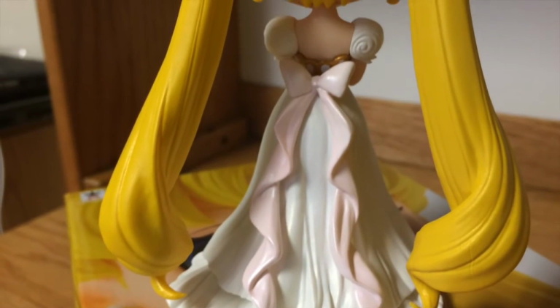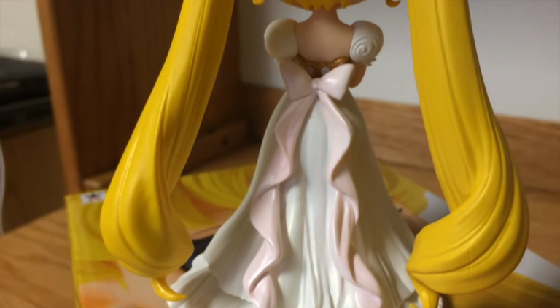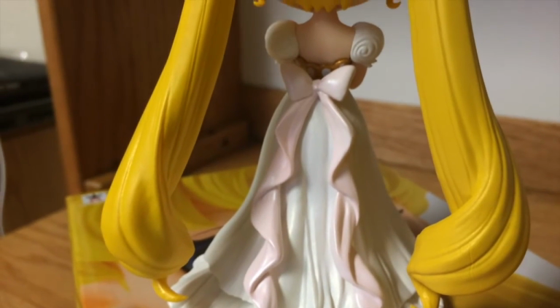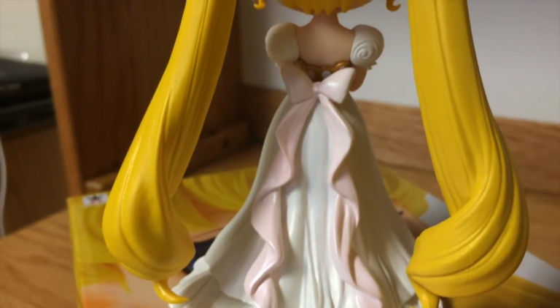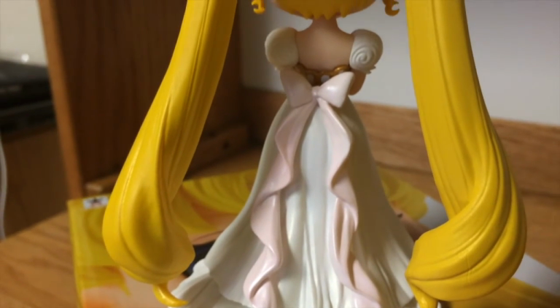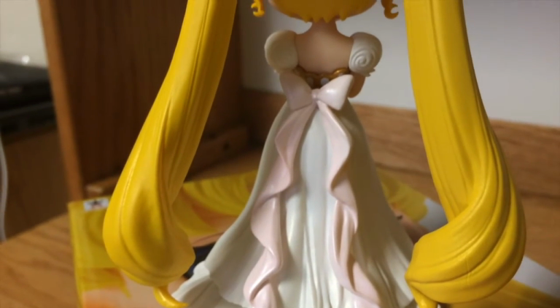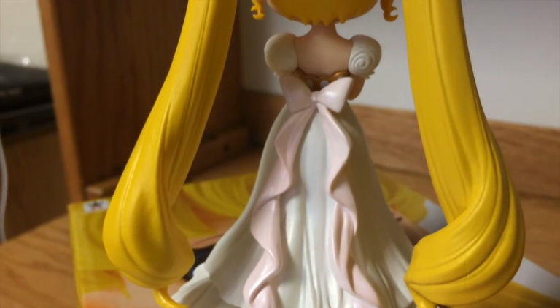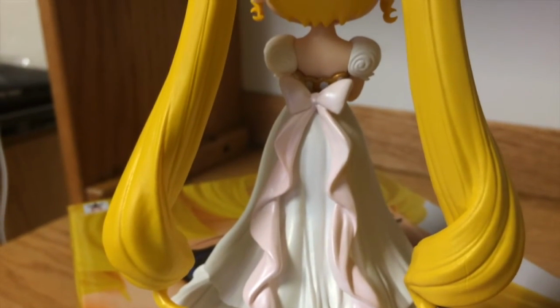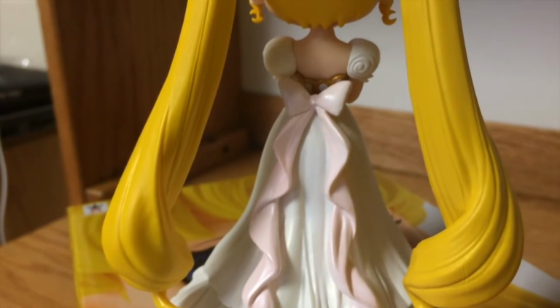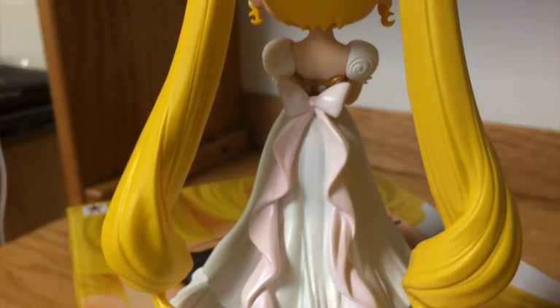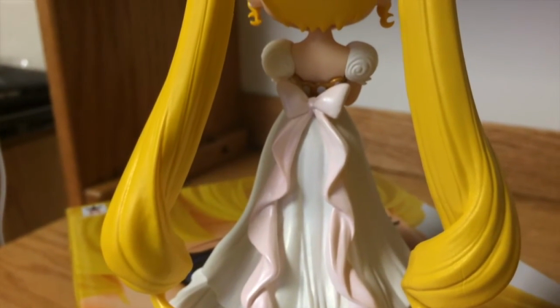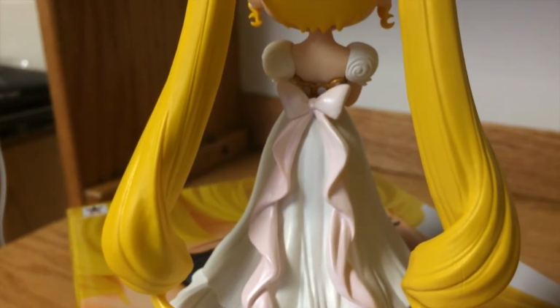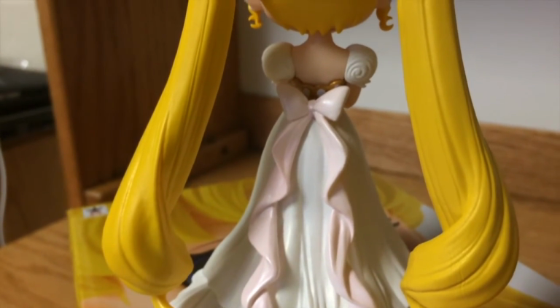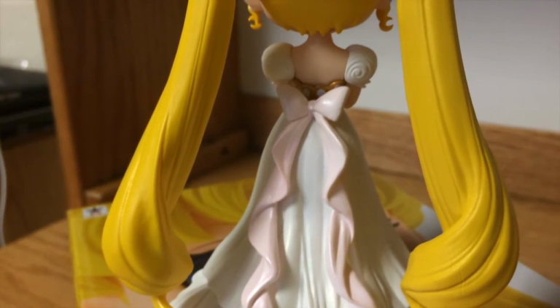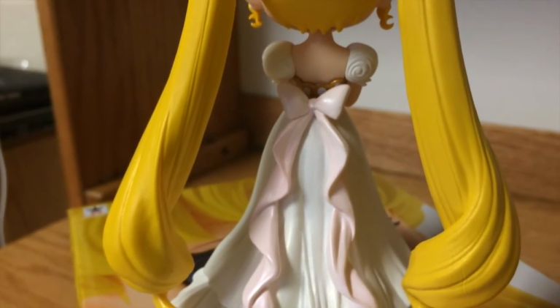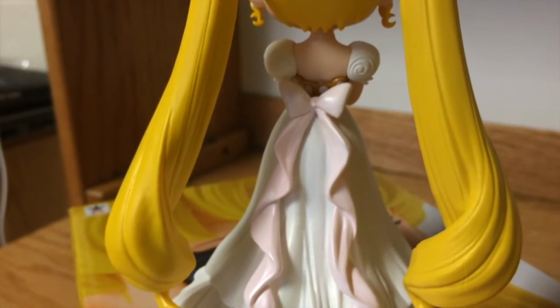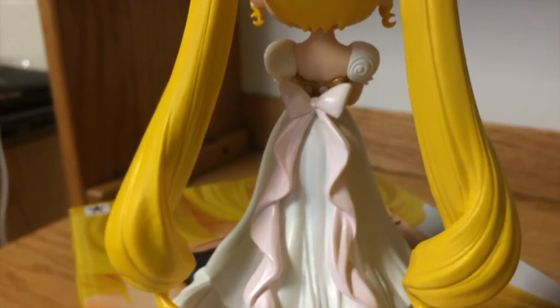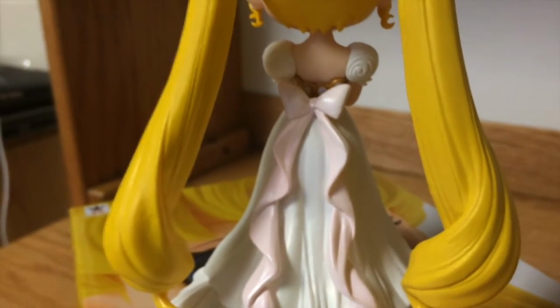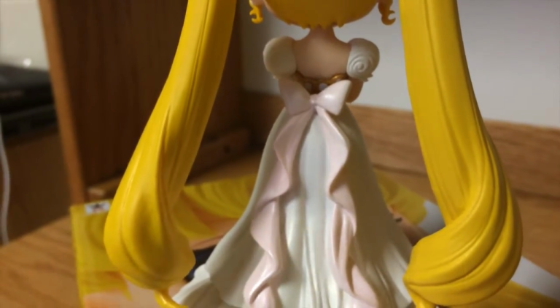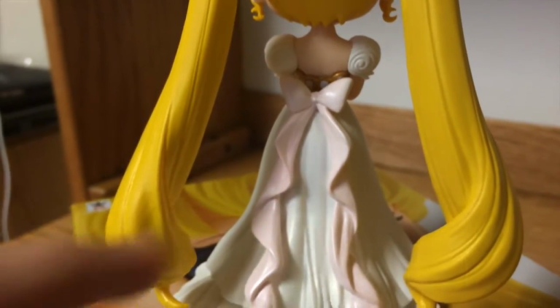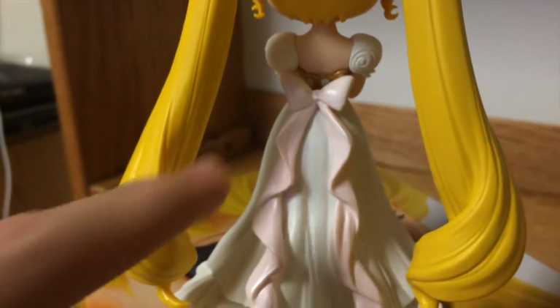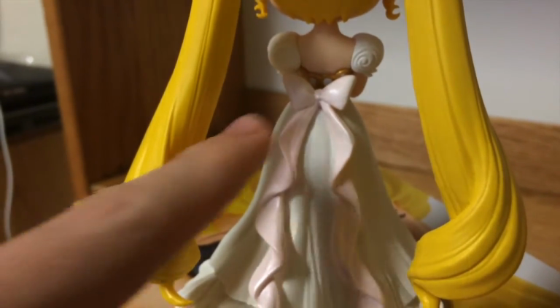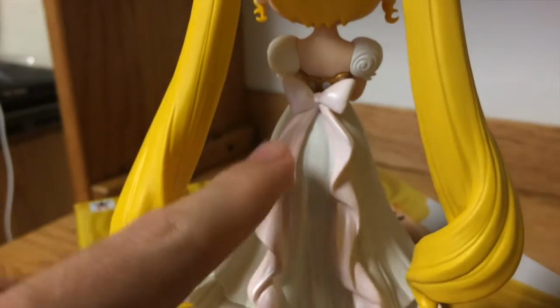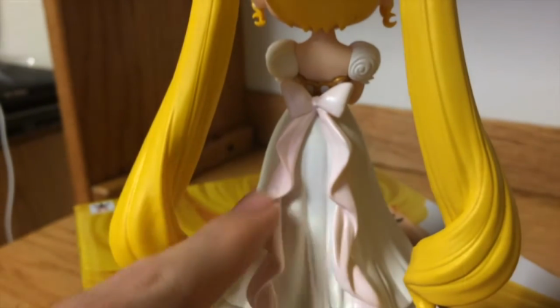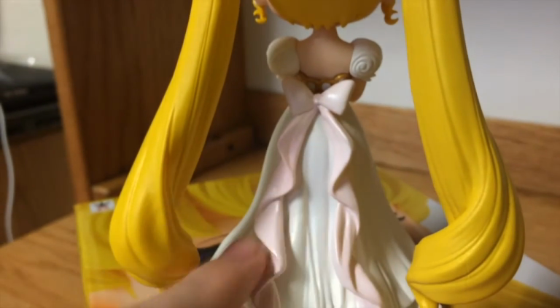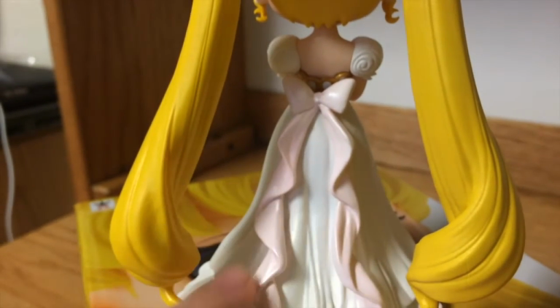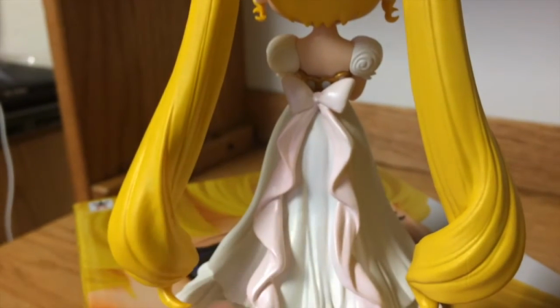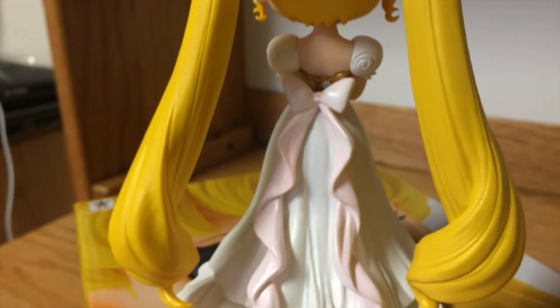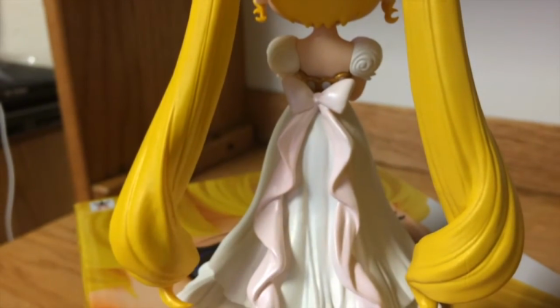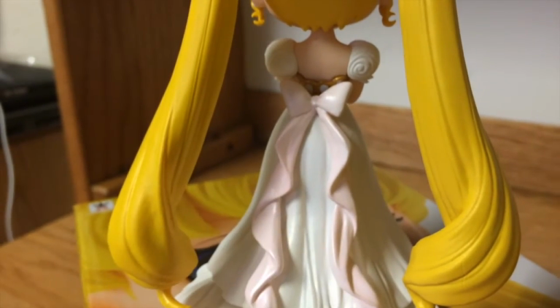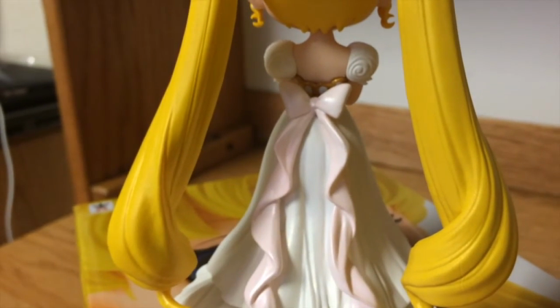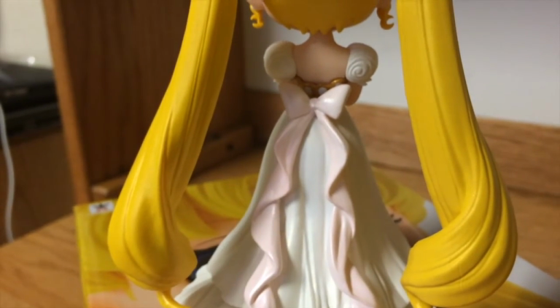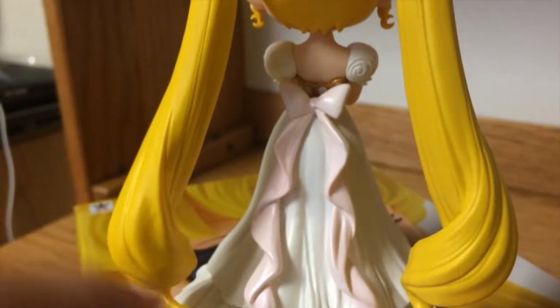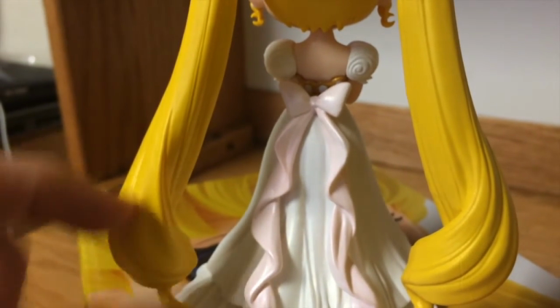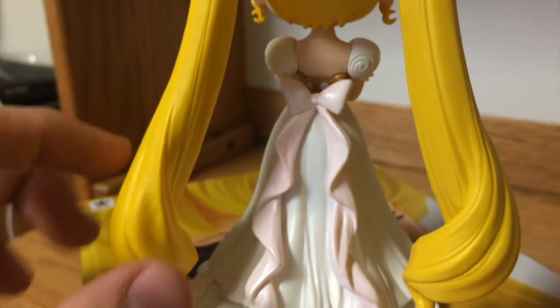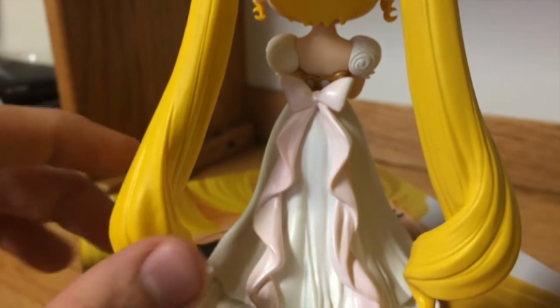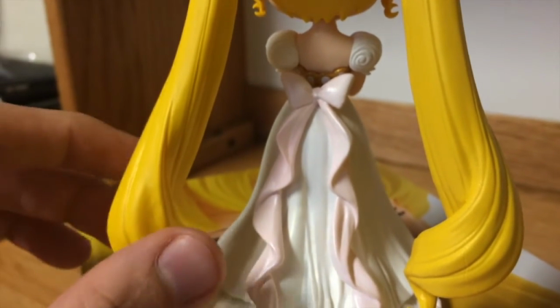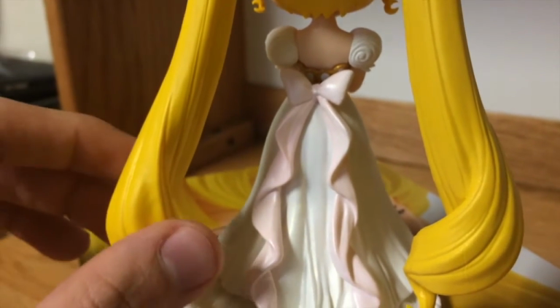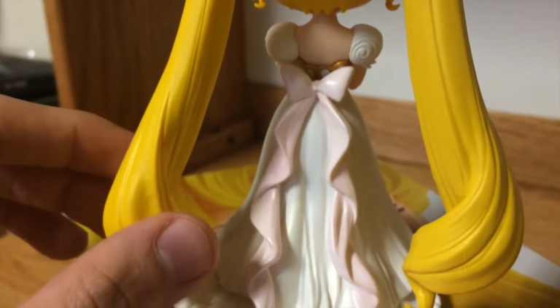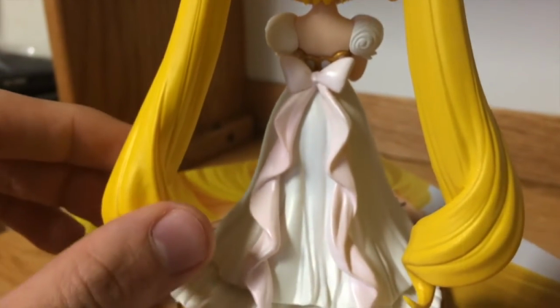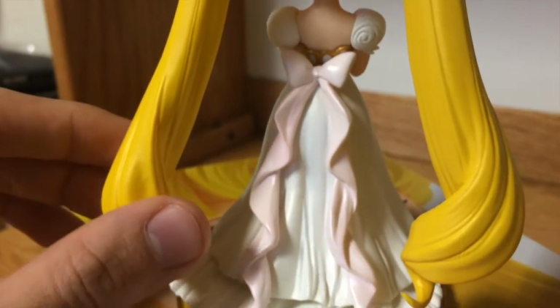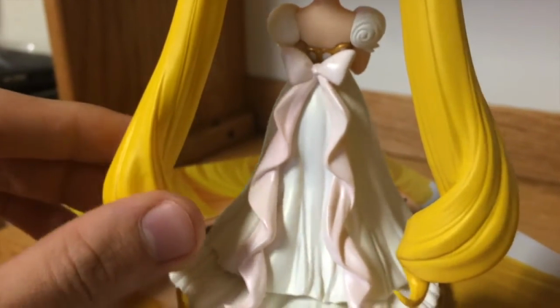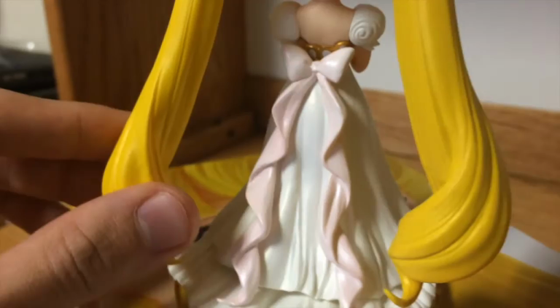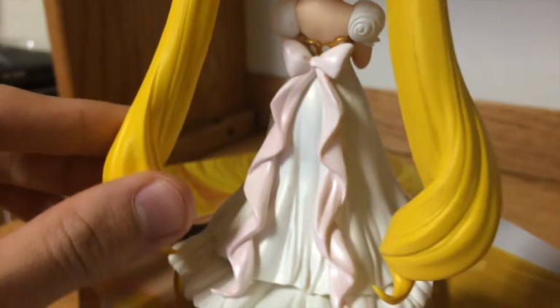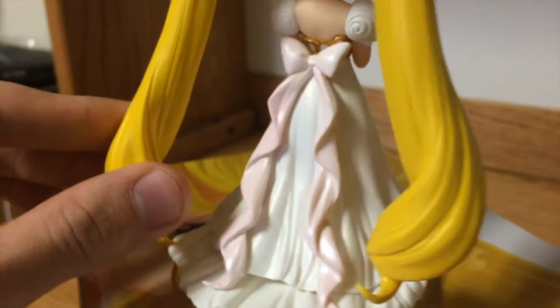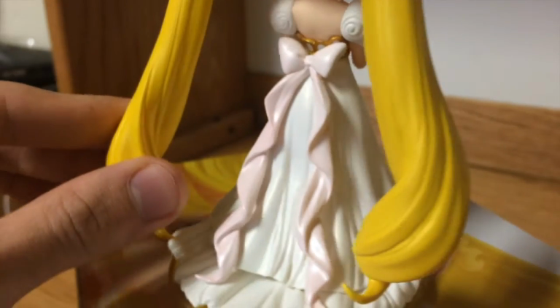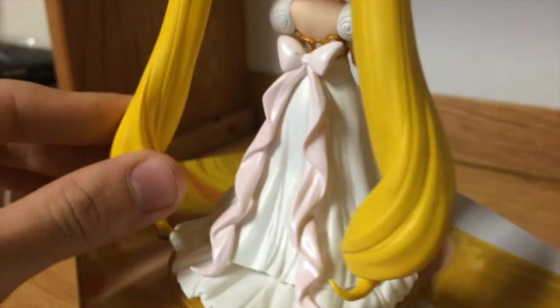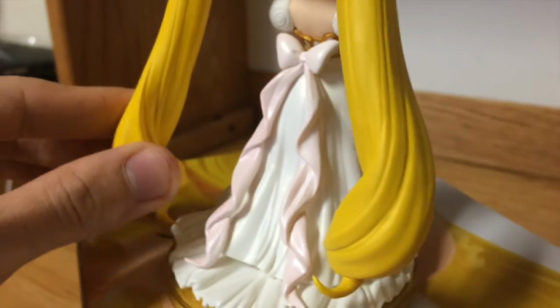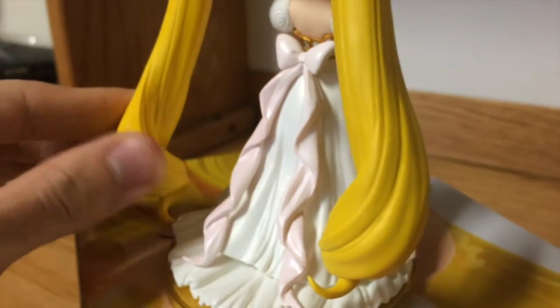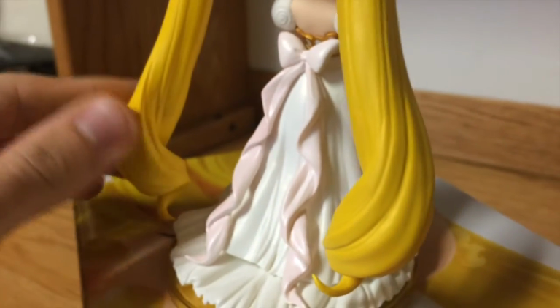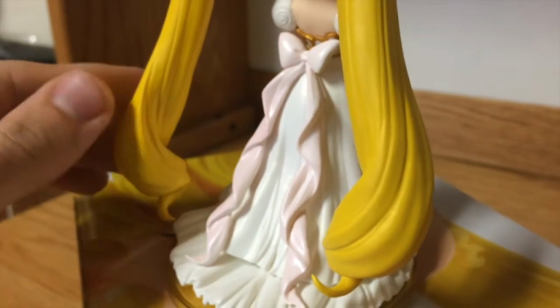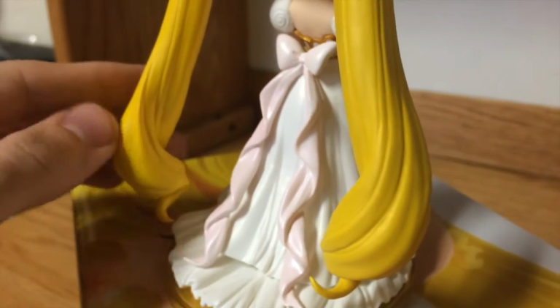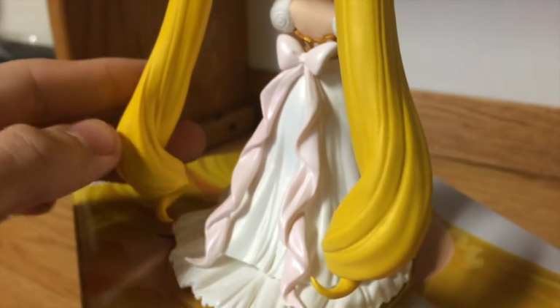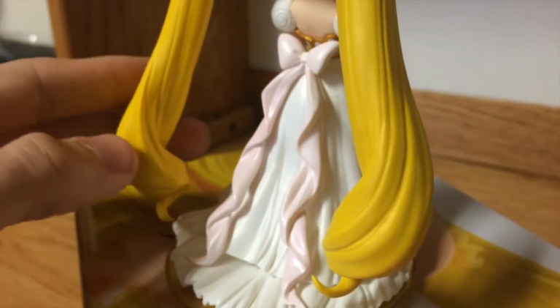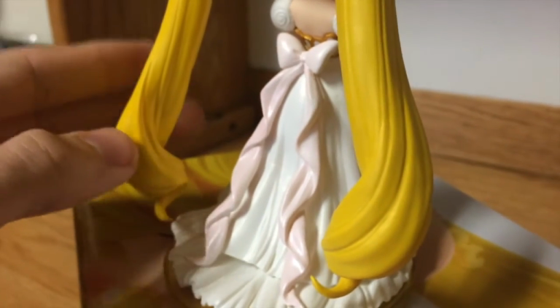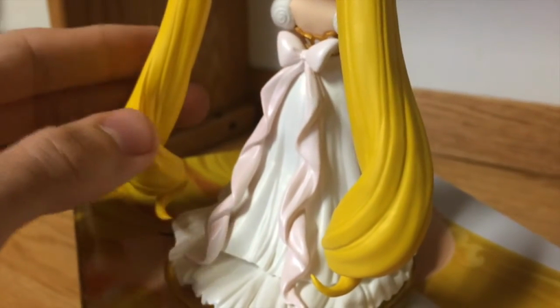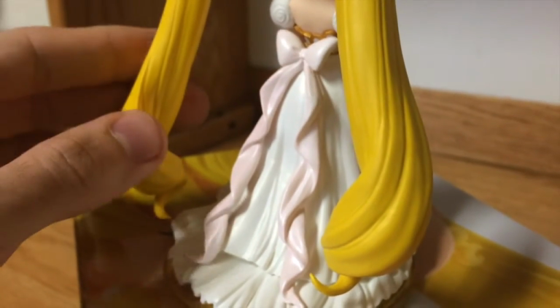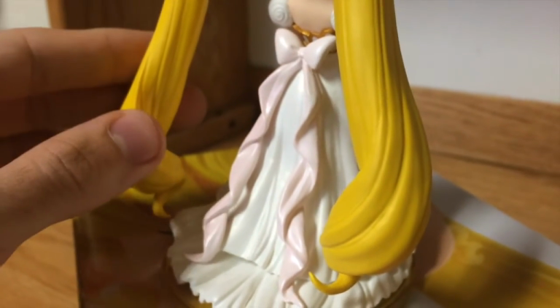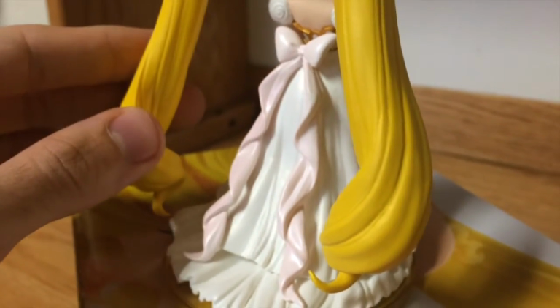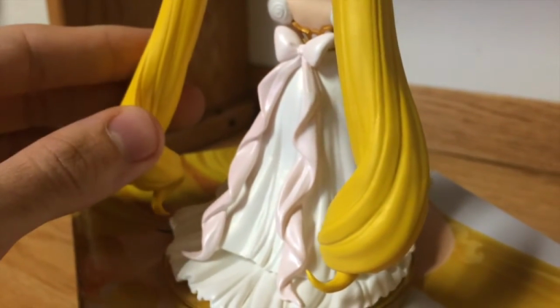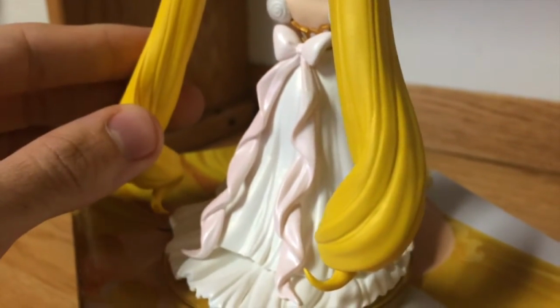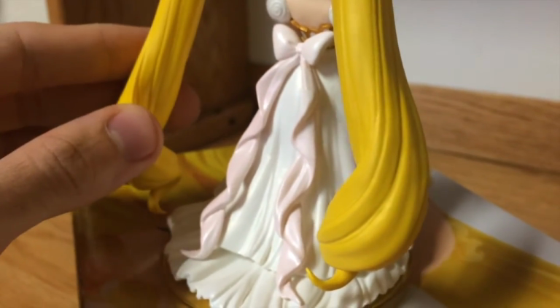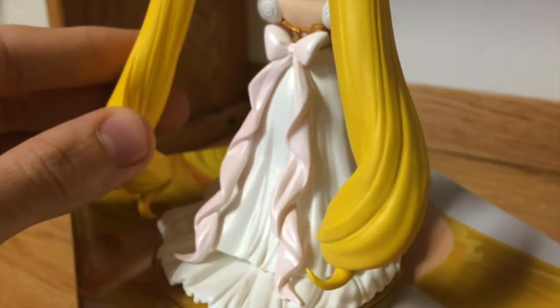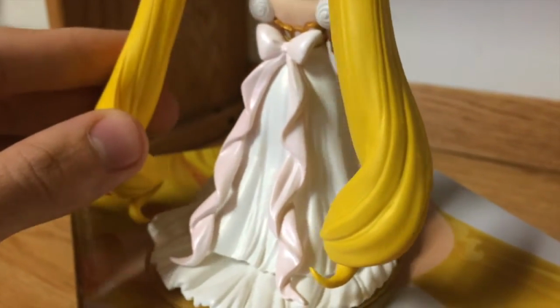The bow is very nice as well. I love the motion — it's just perfect. And her curls look very very cute.